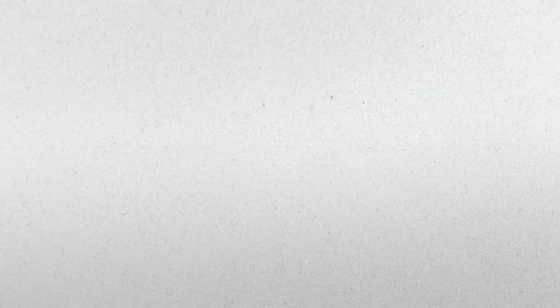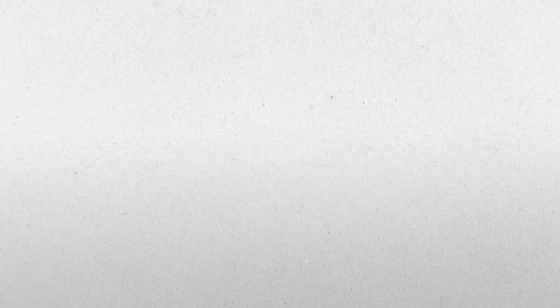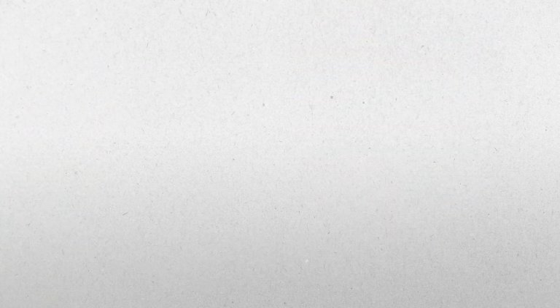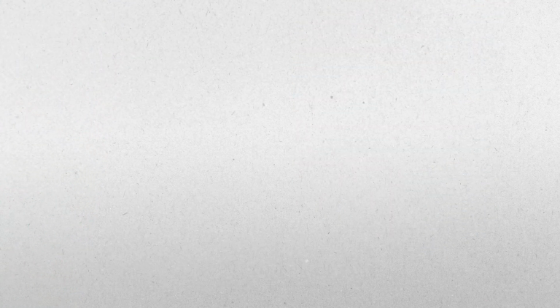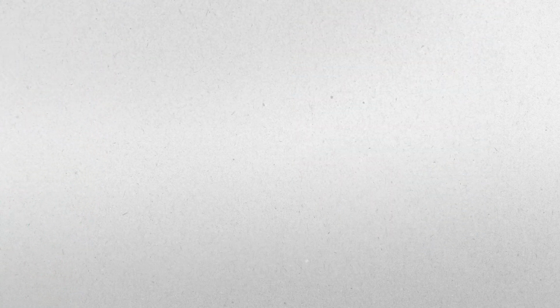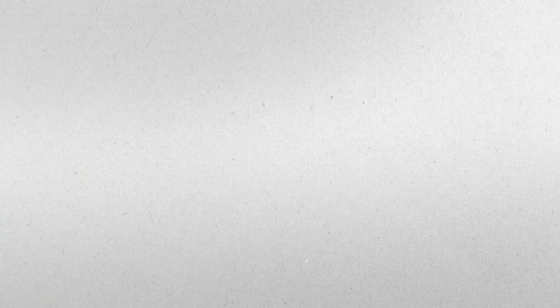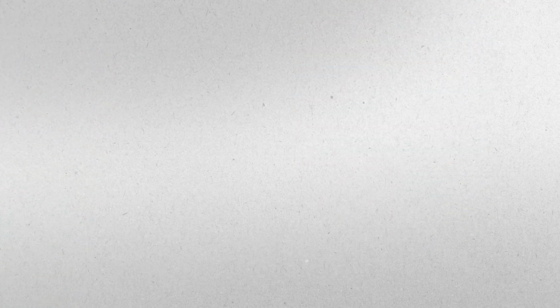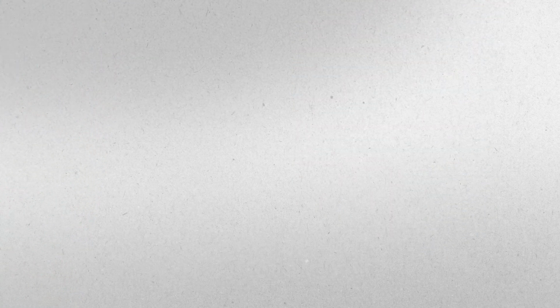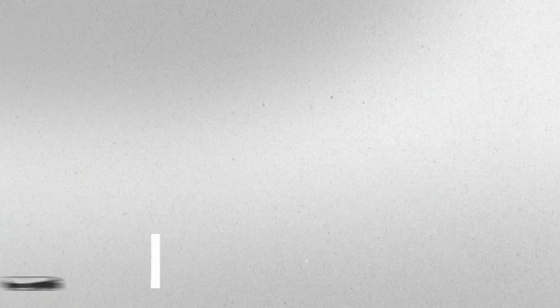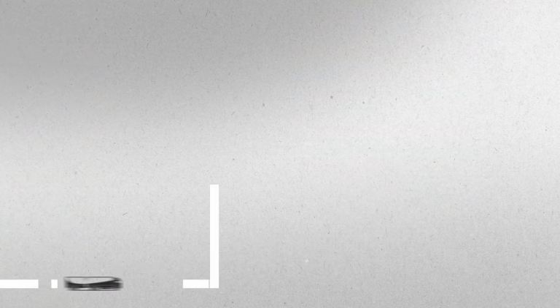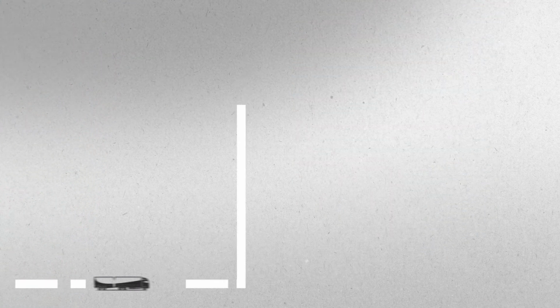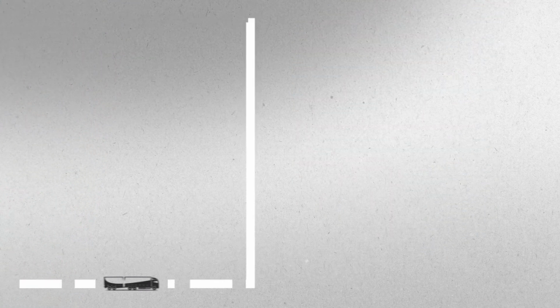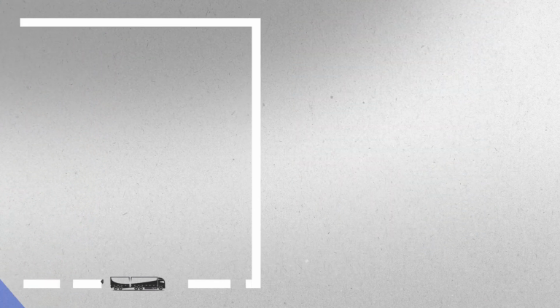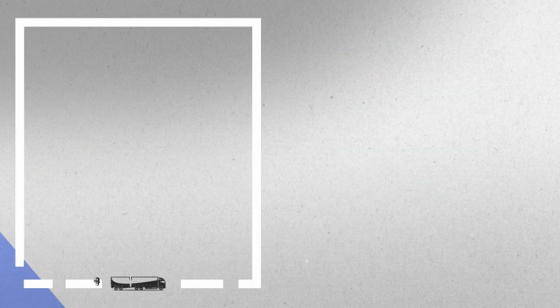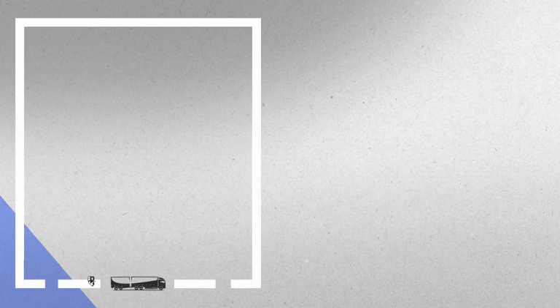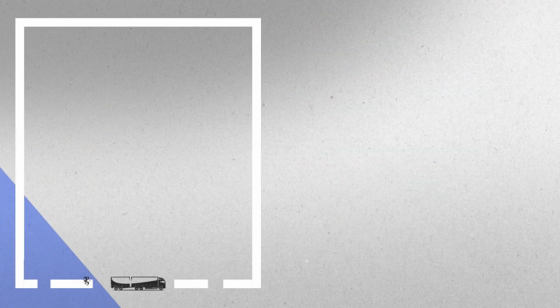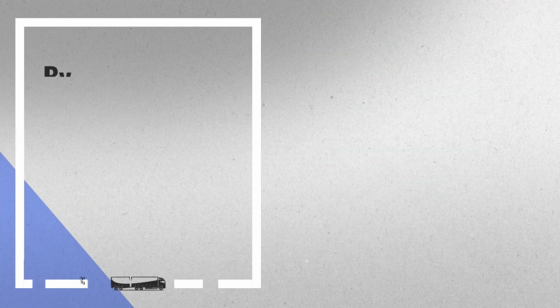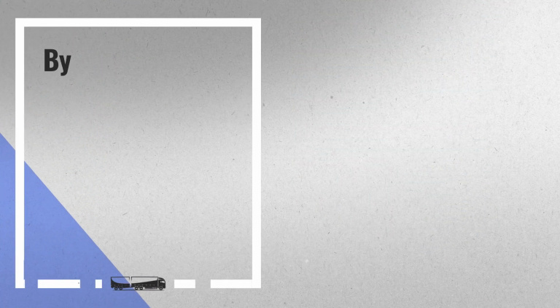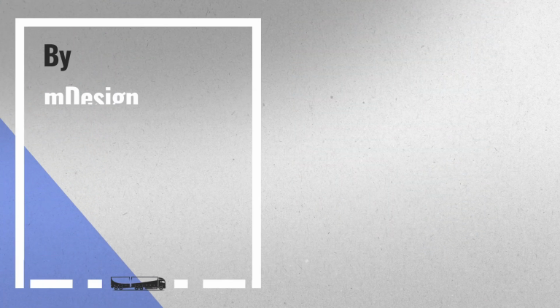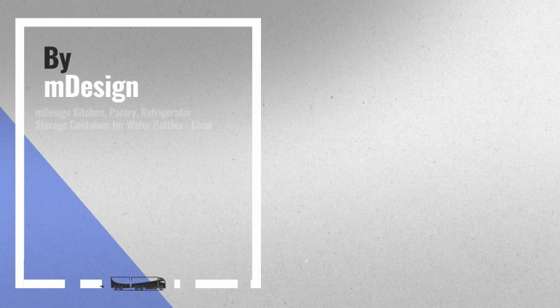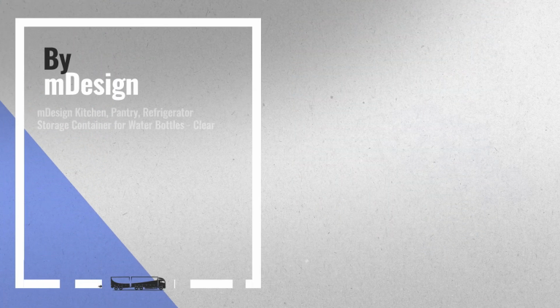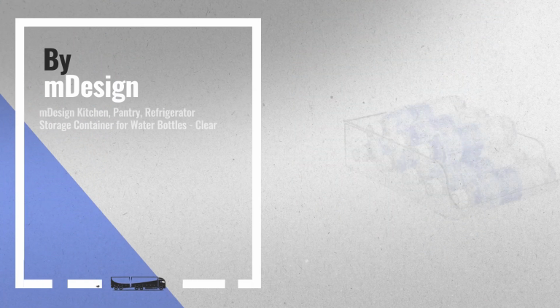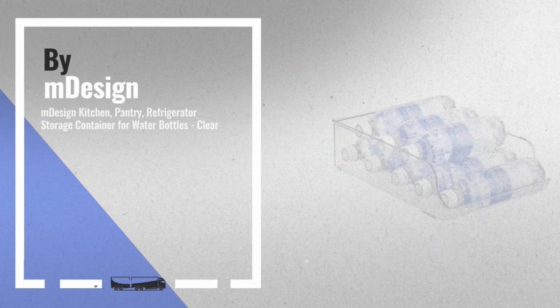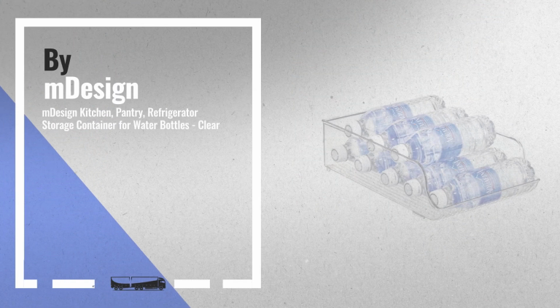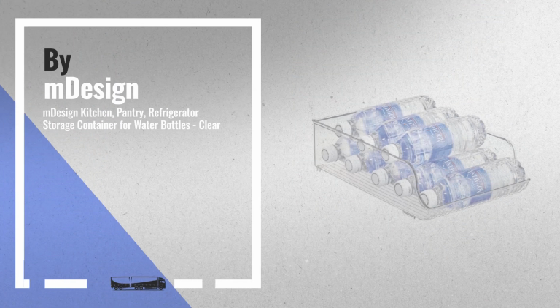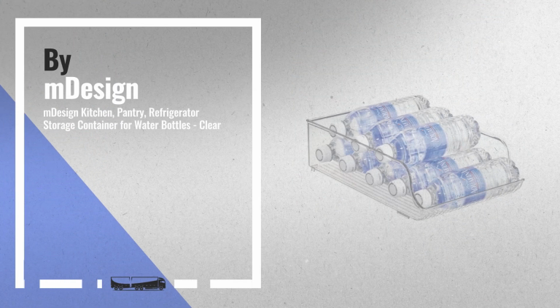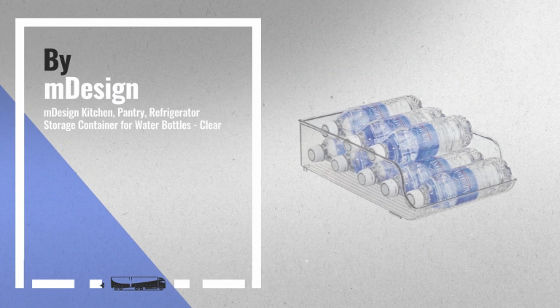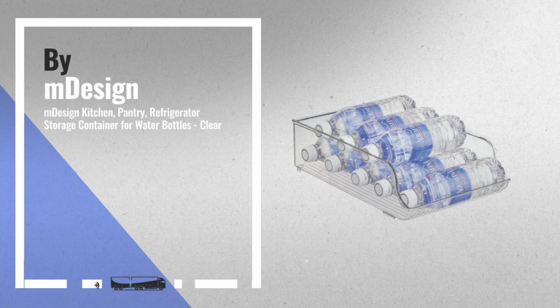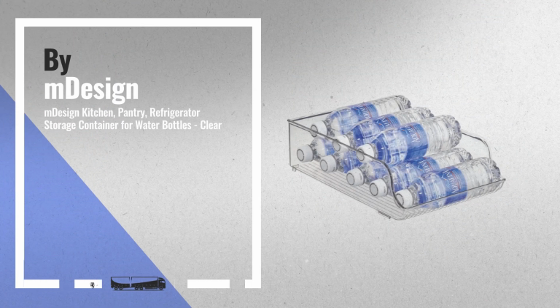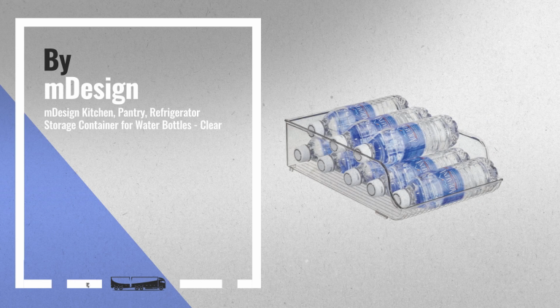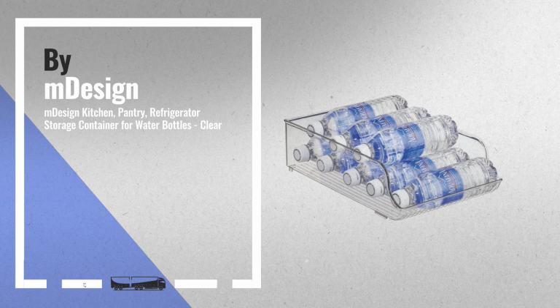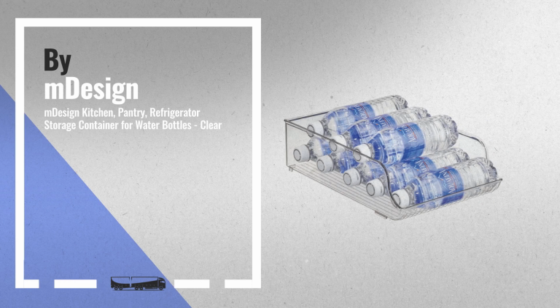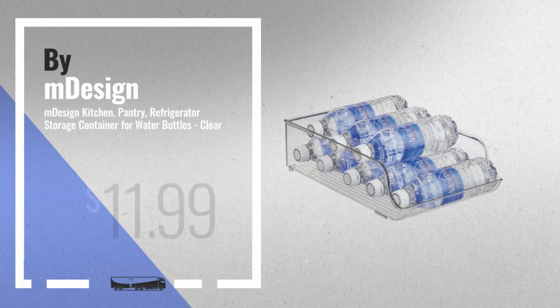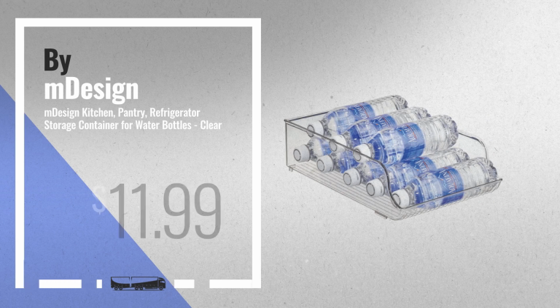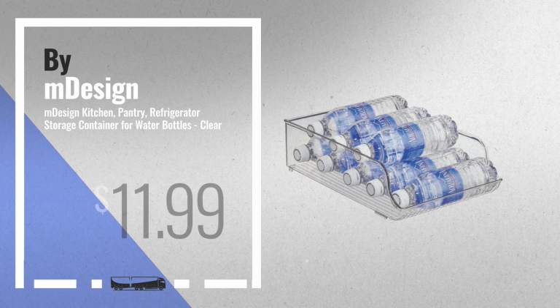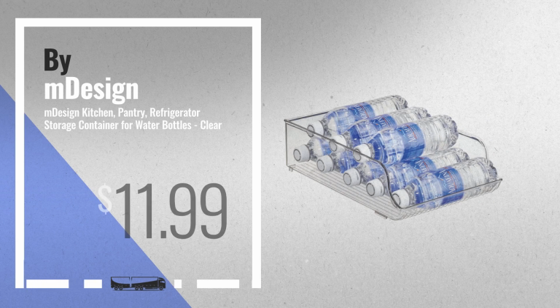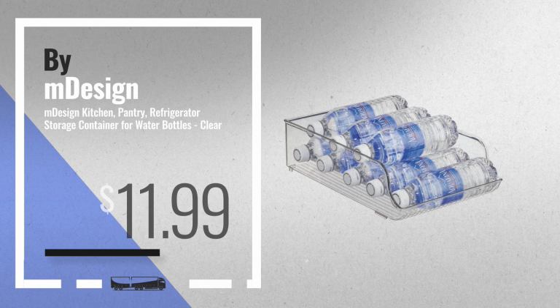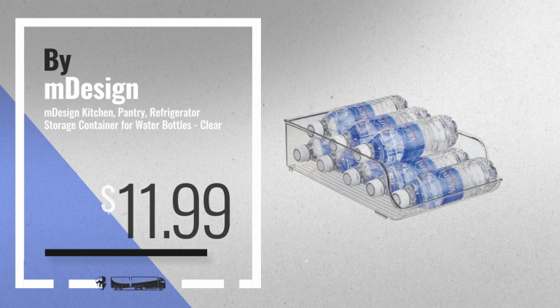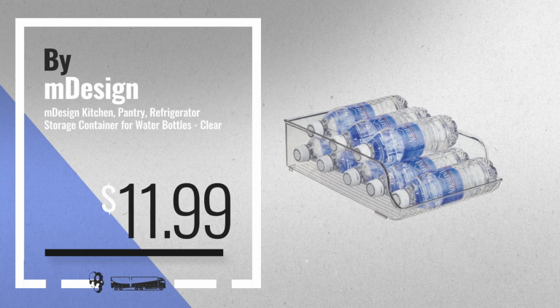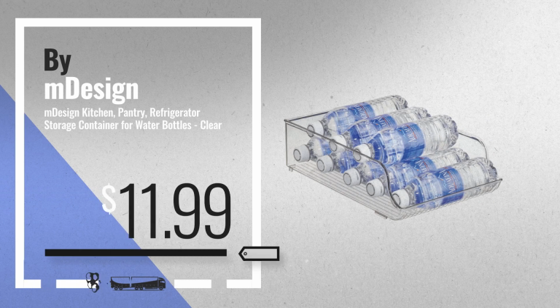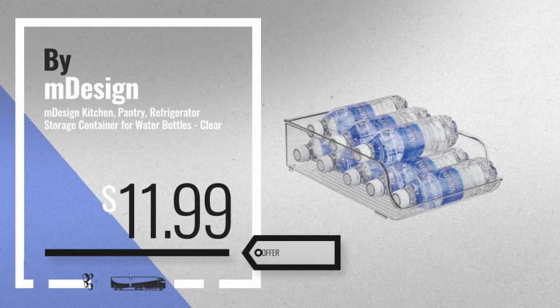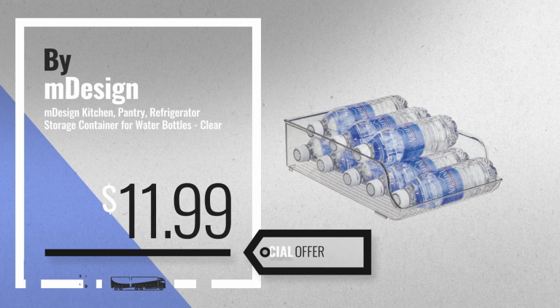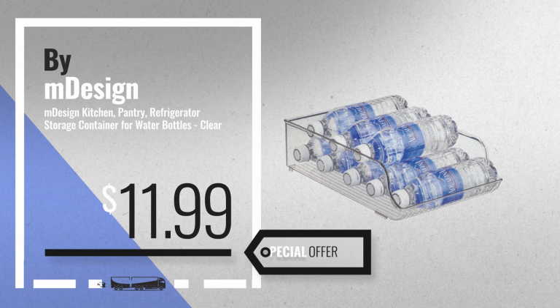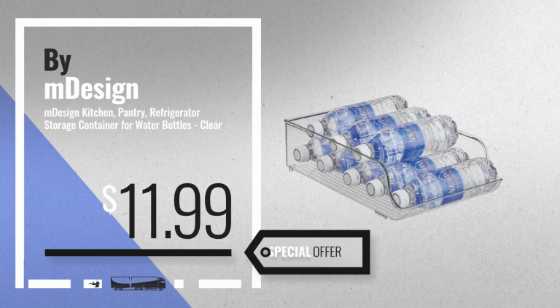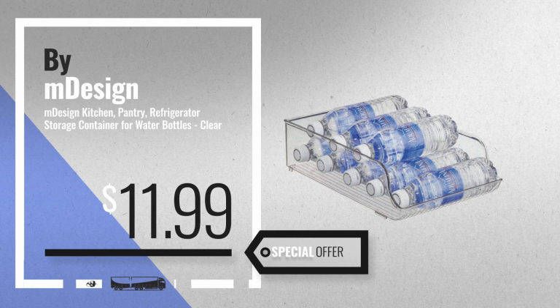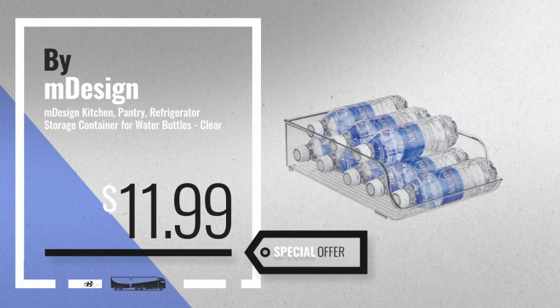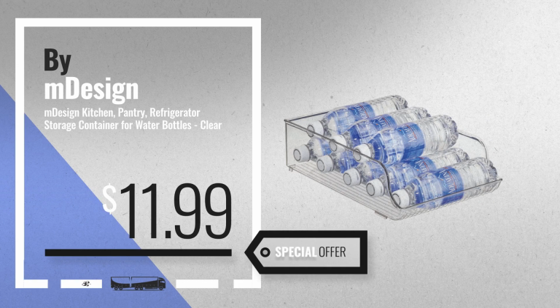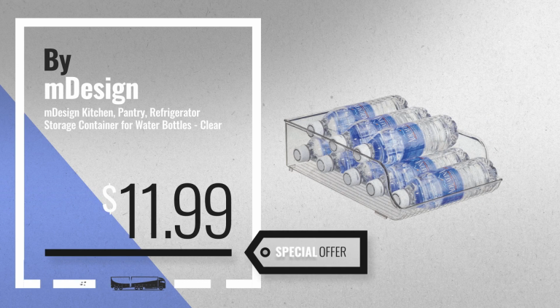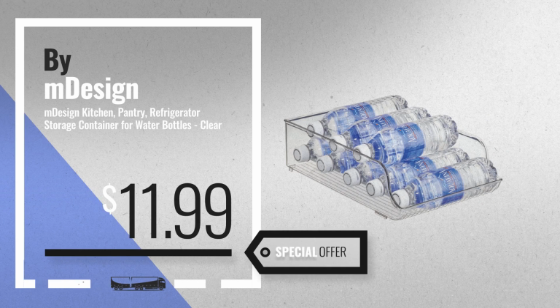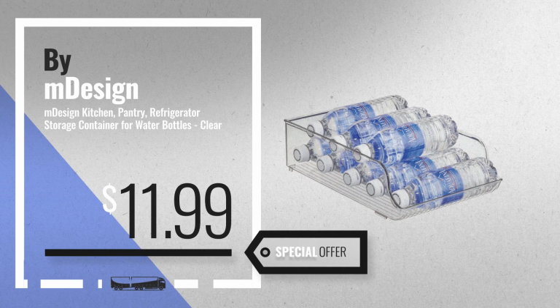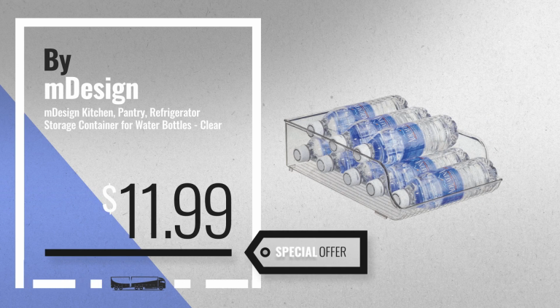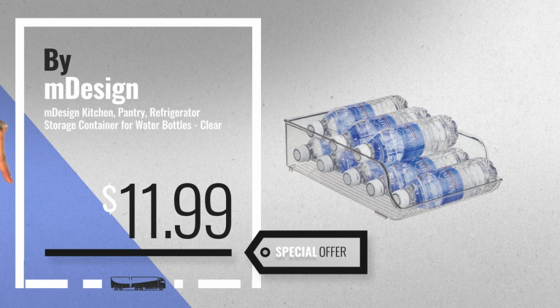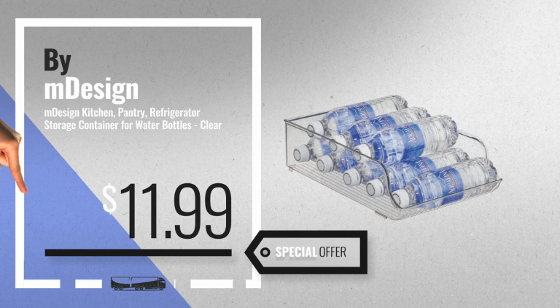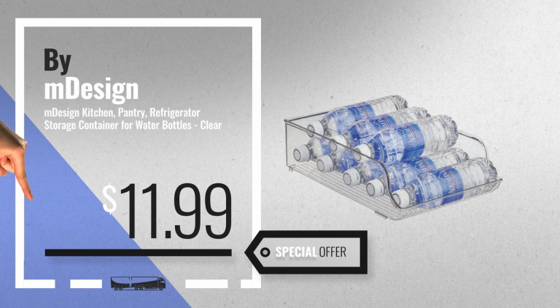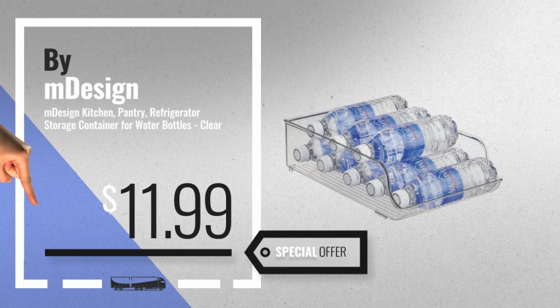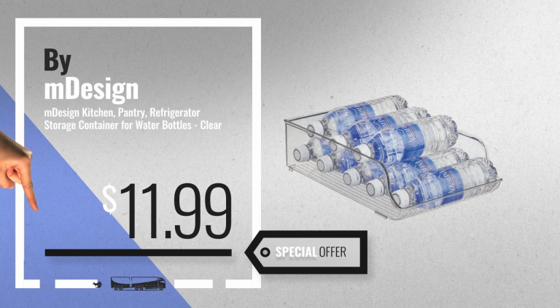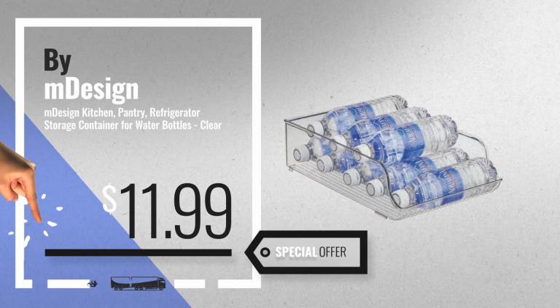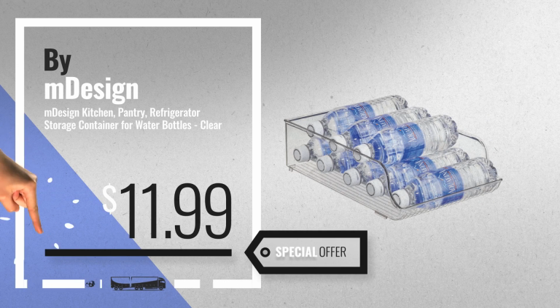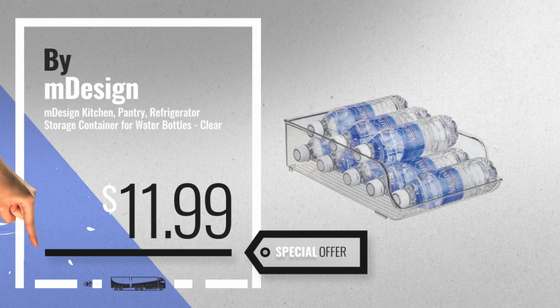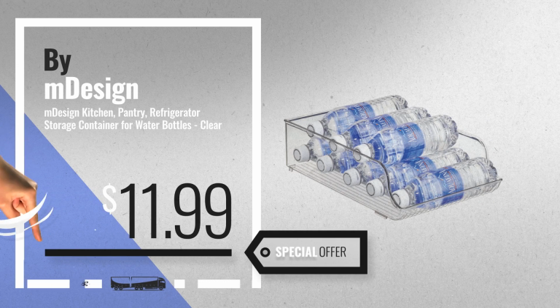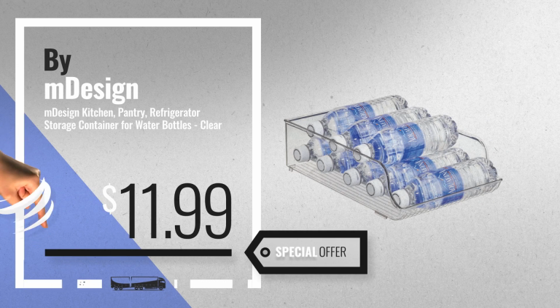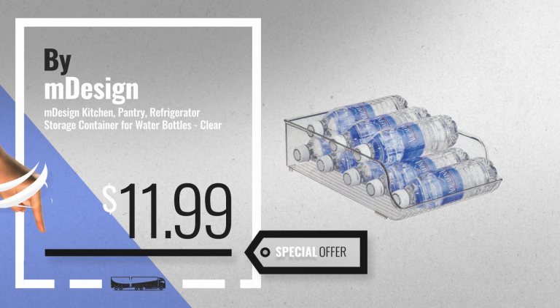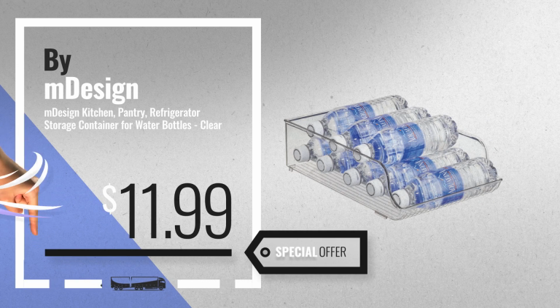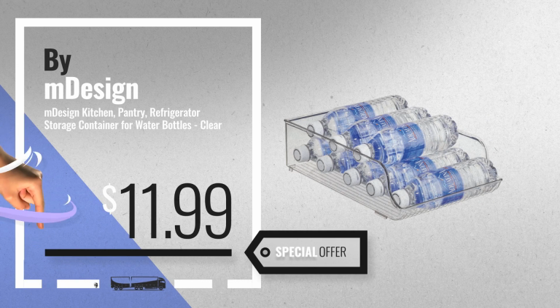Number 9, get these great online deals now — click this banner for real-time updates.